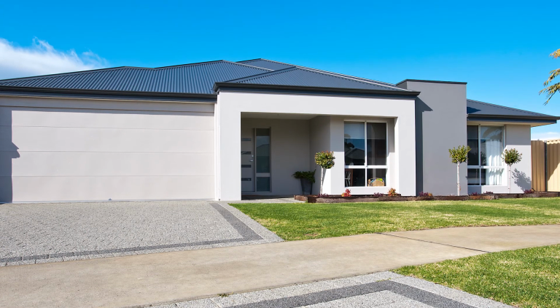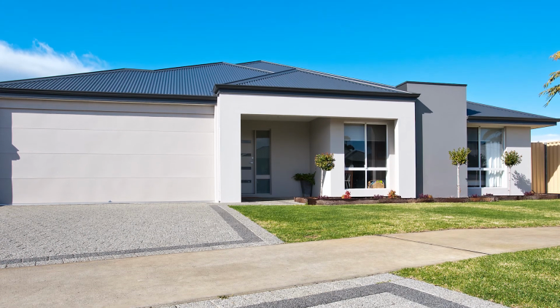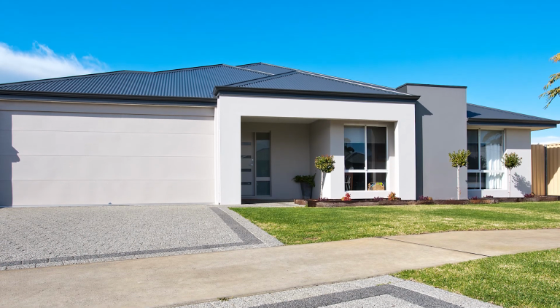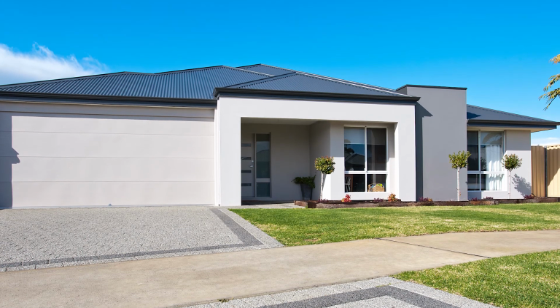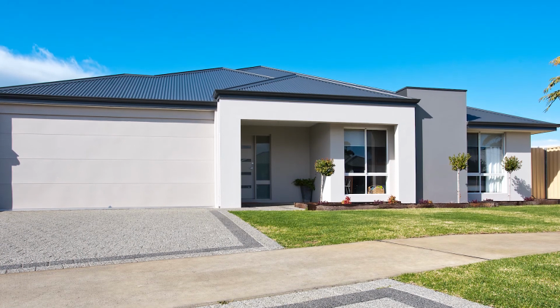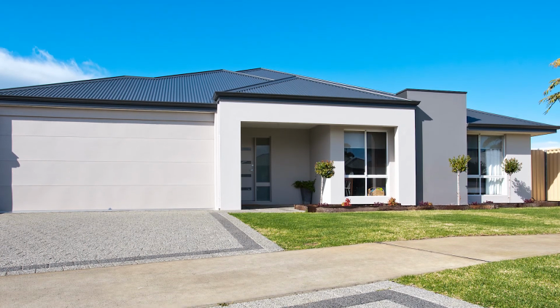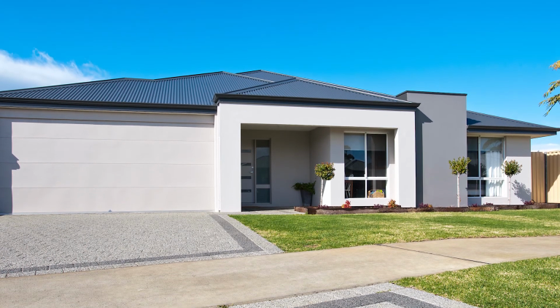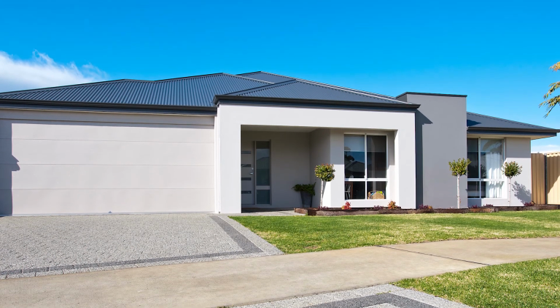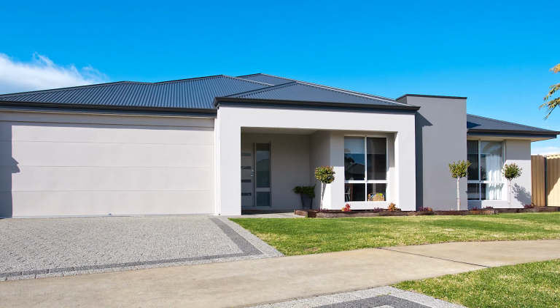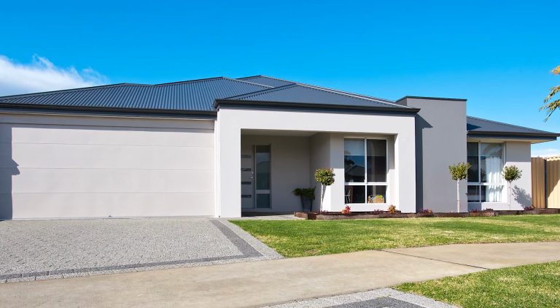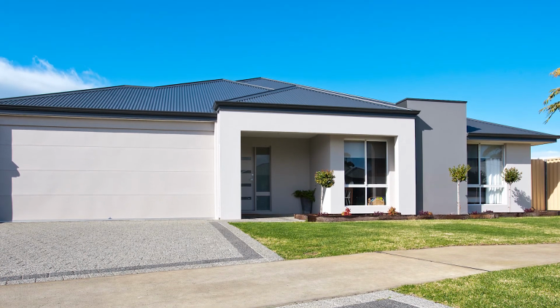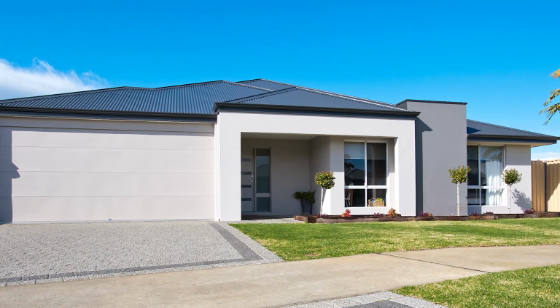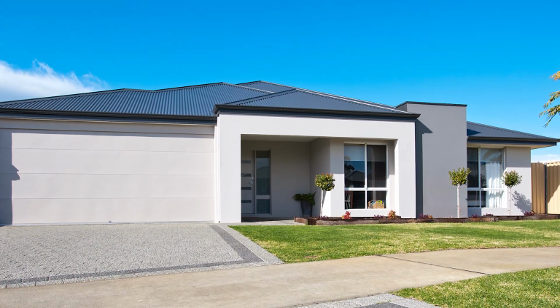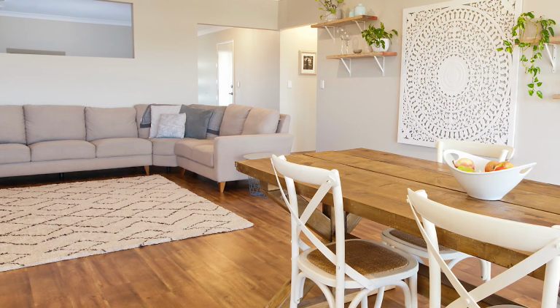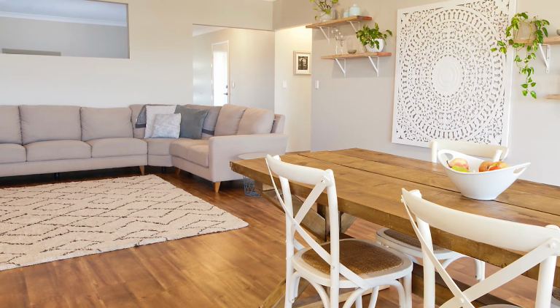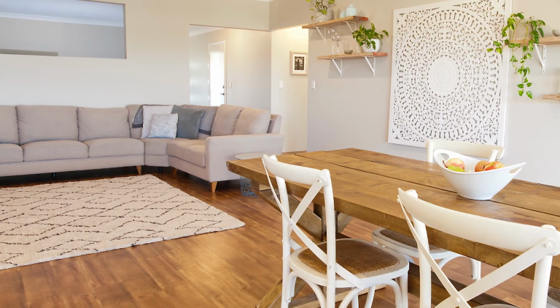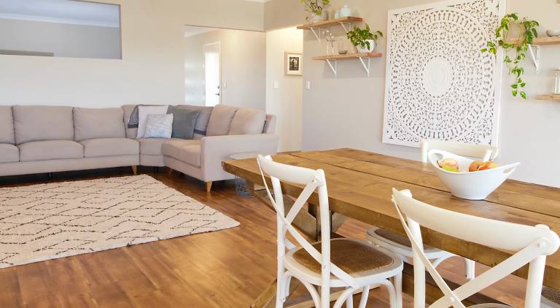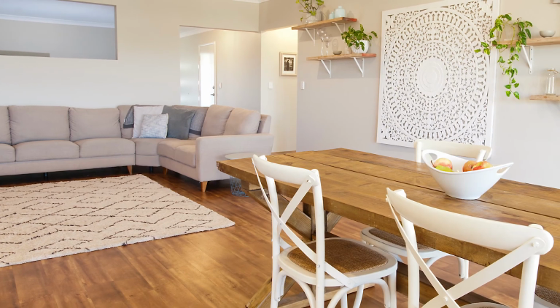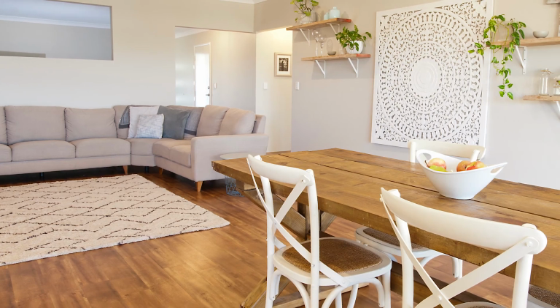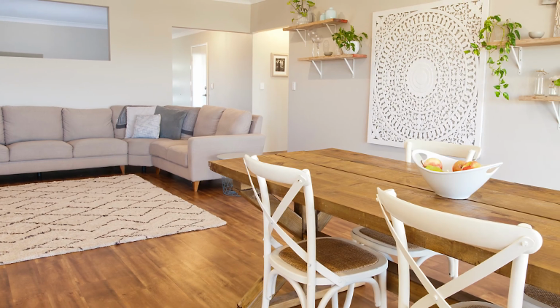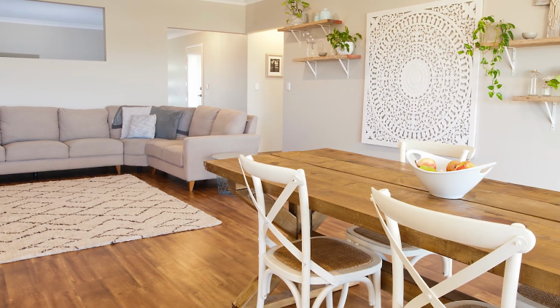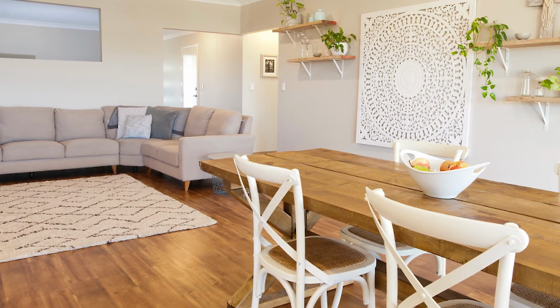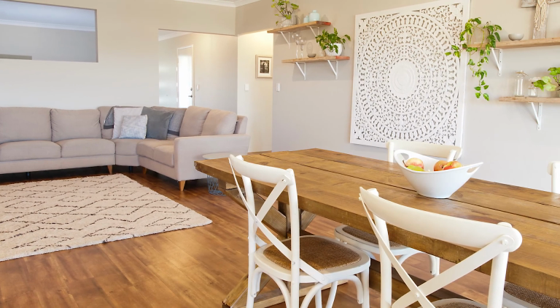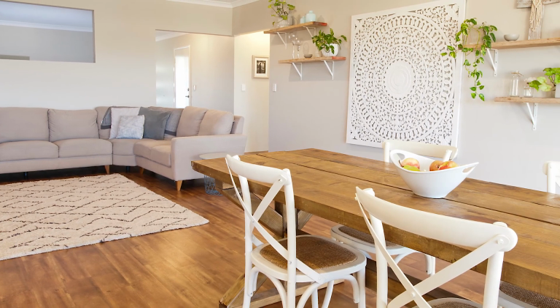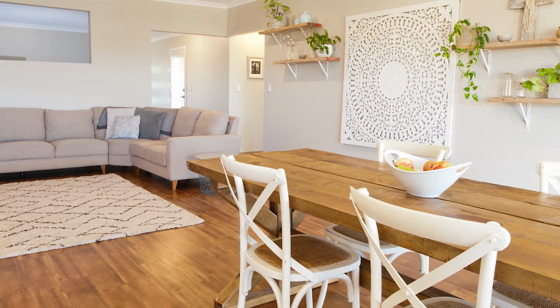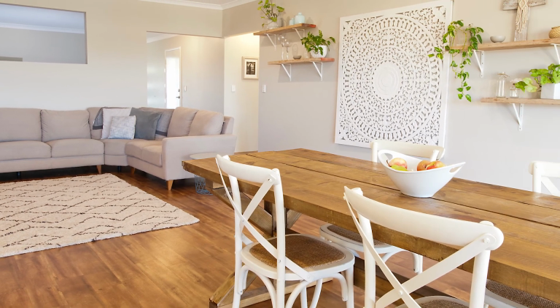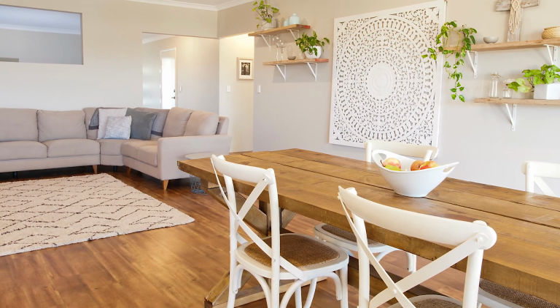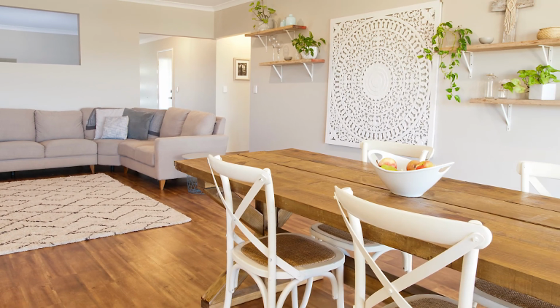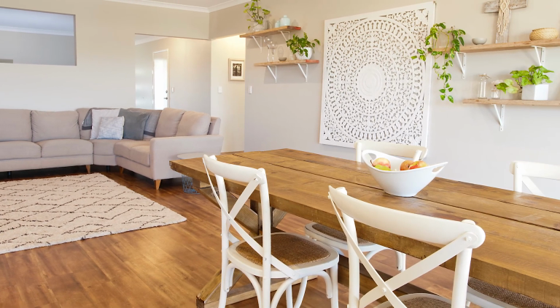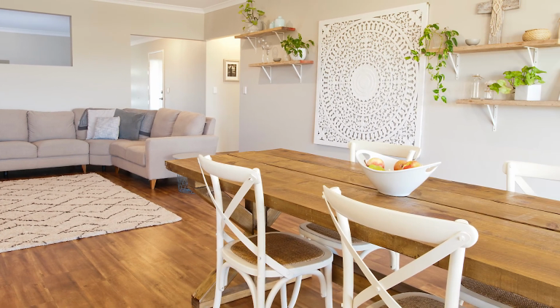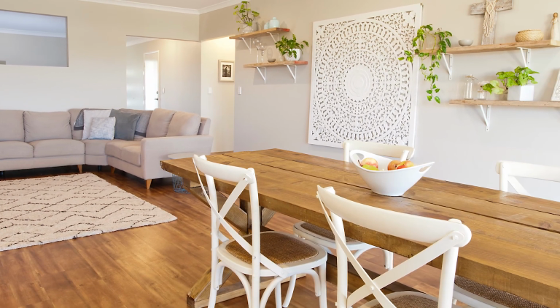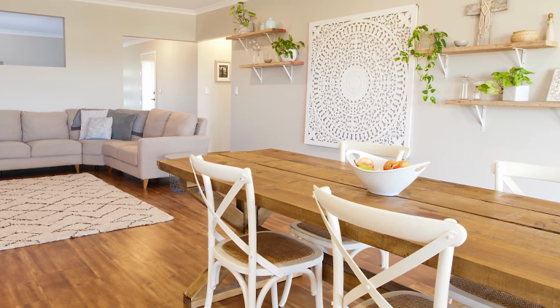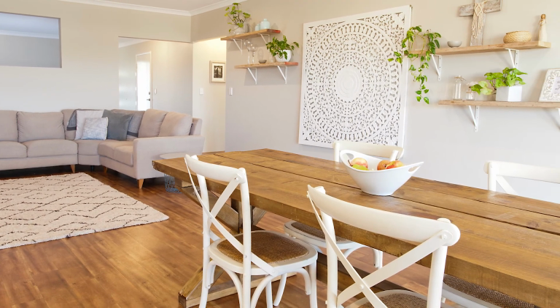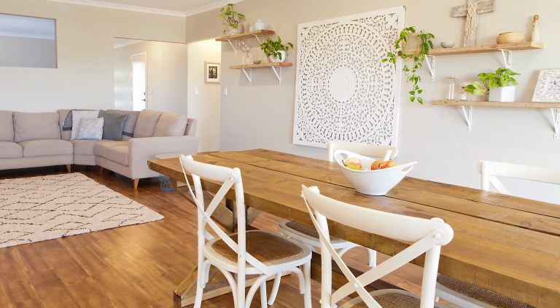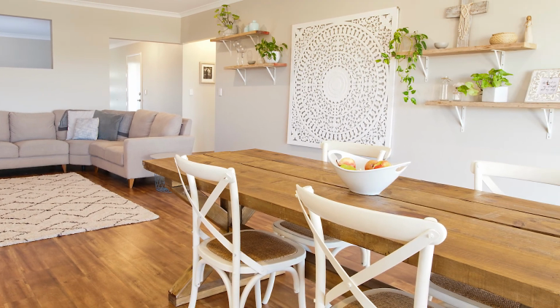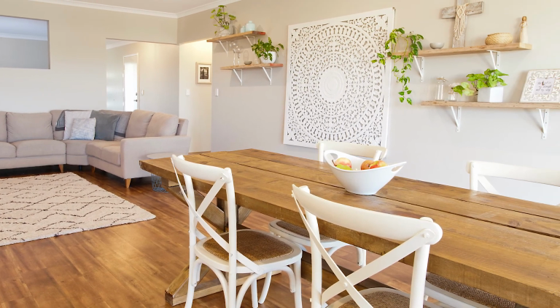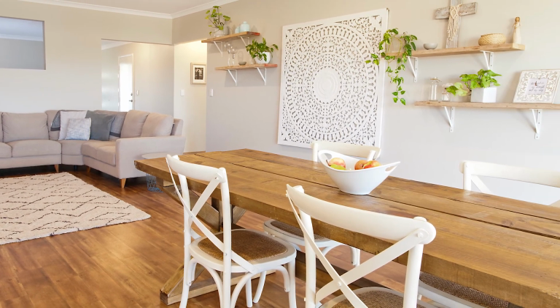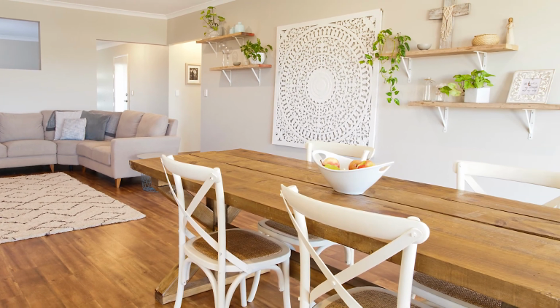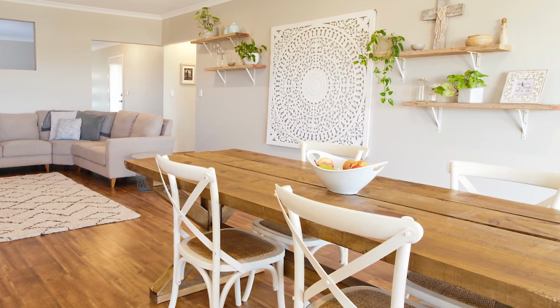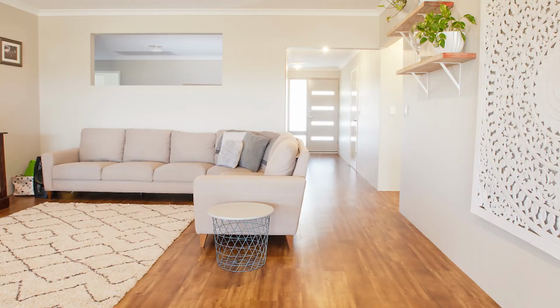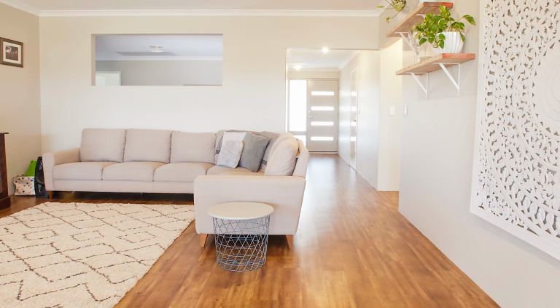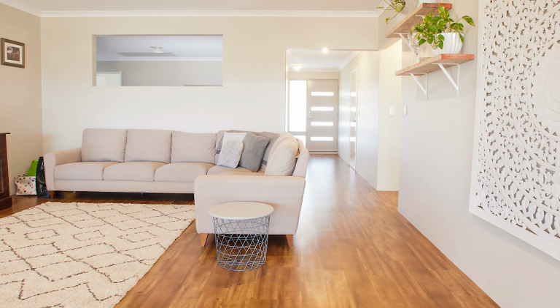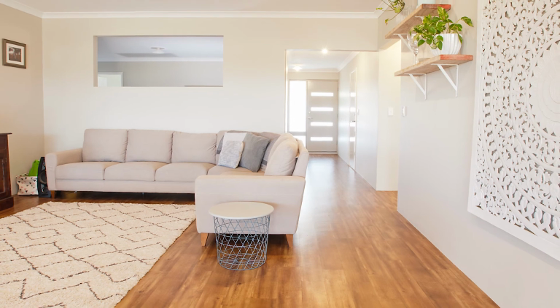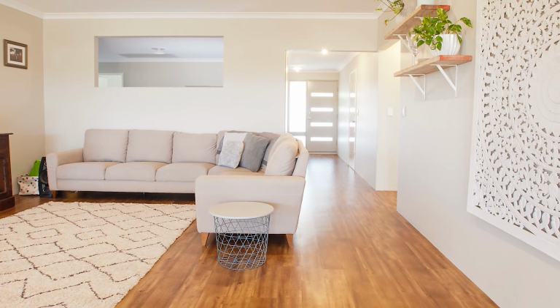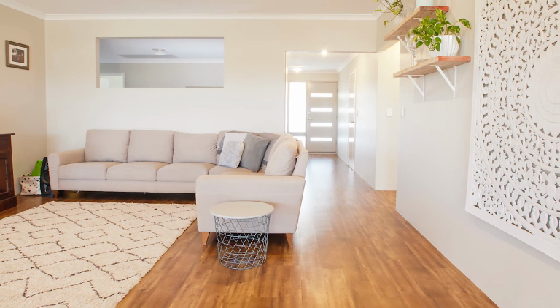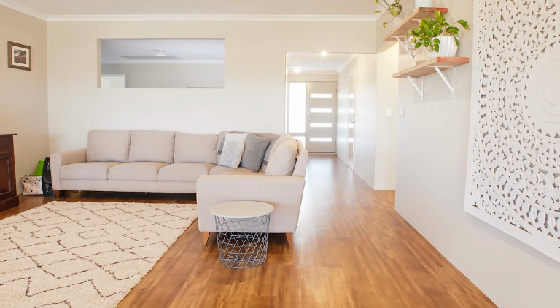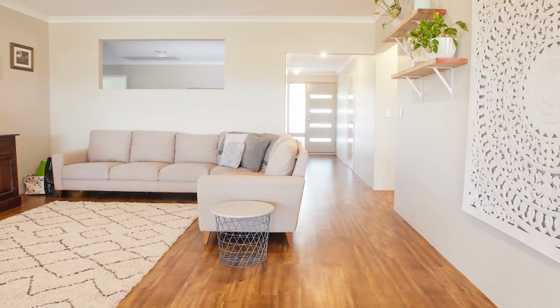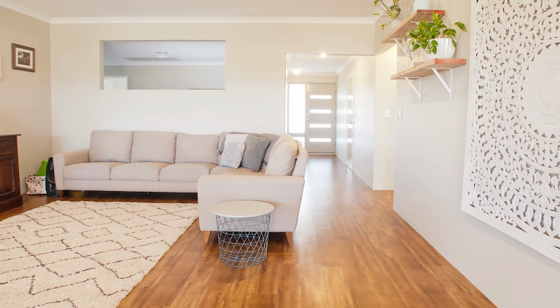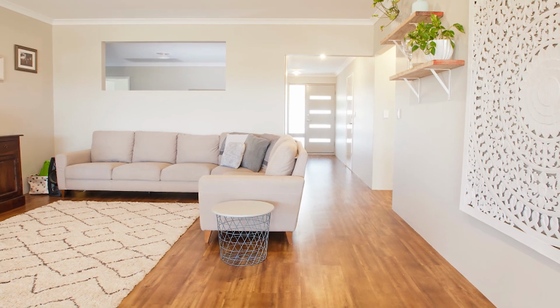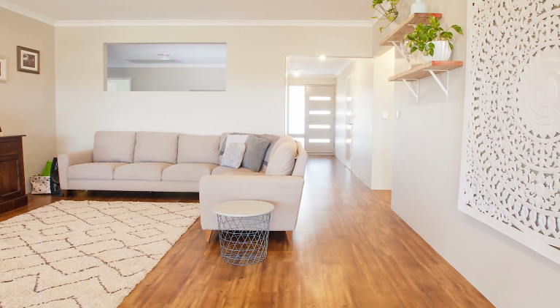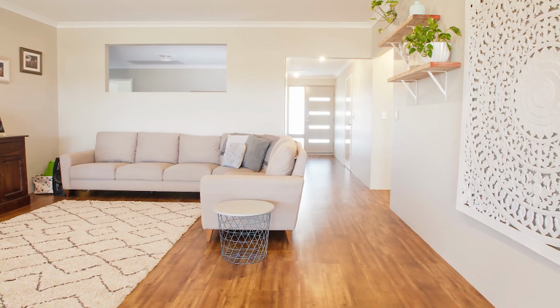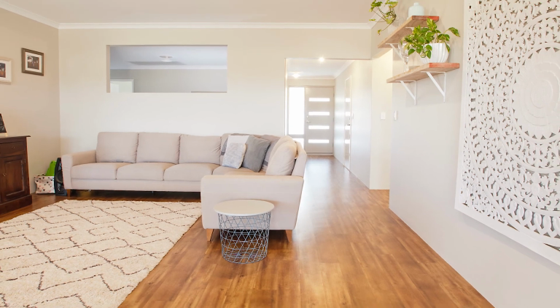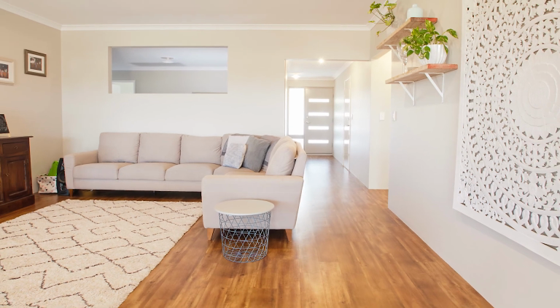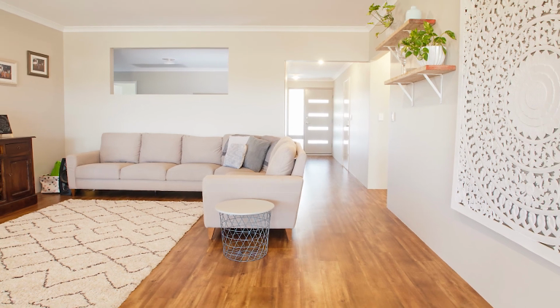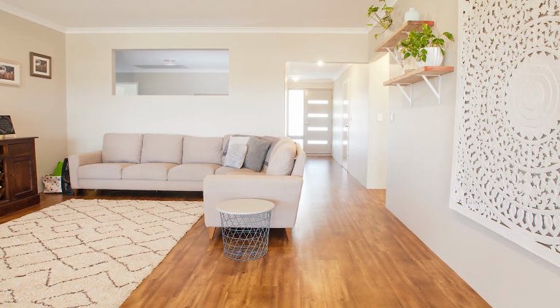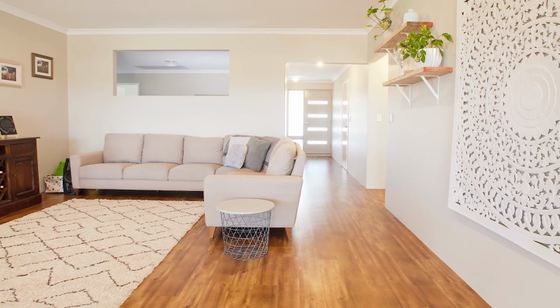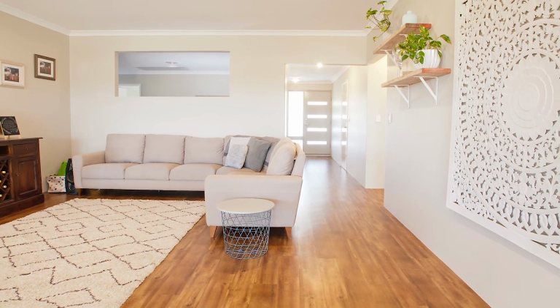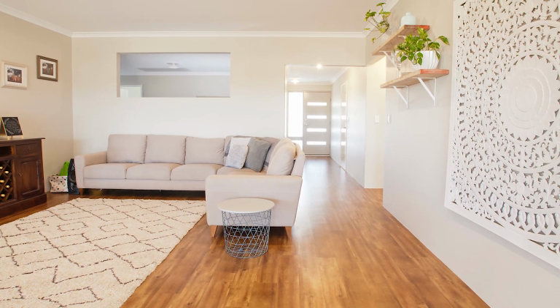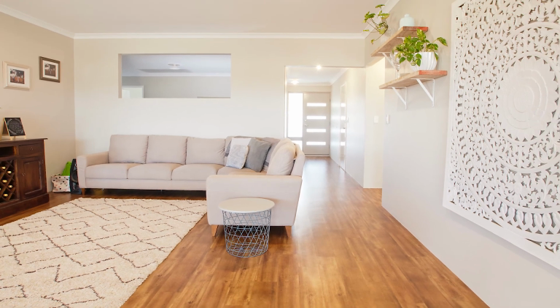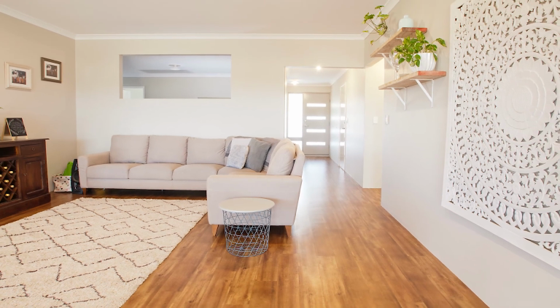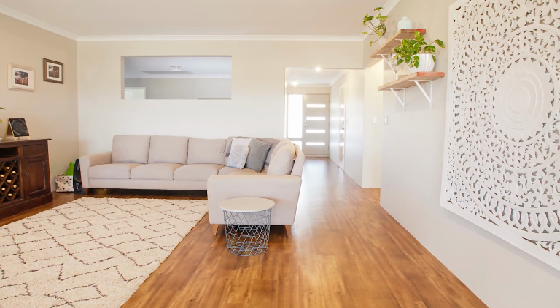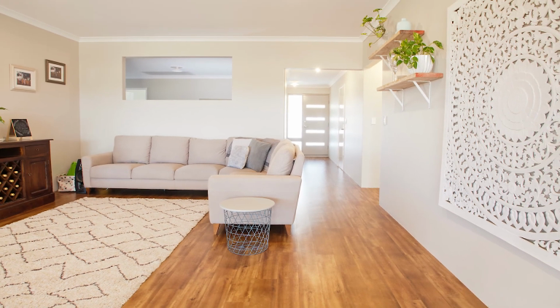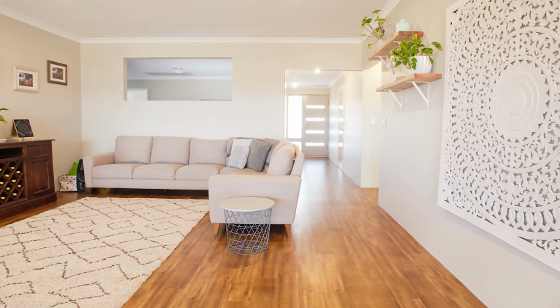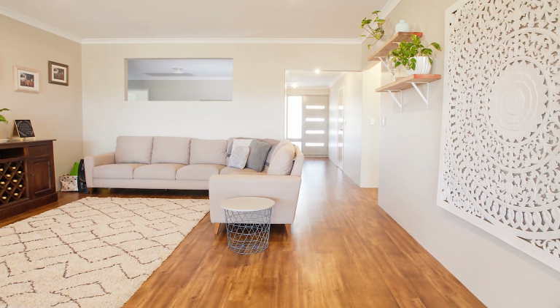The home has been designed to create an open, light-filled feel, and that's exactly what impresses you from the moment you walk through the generous entry.